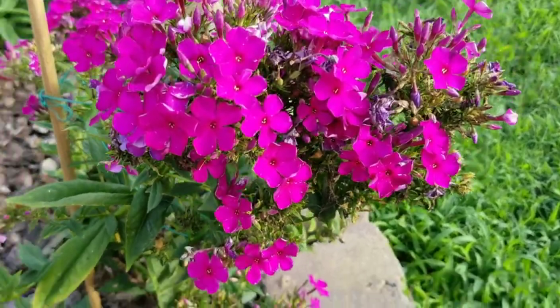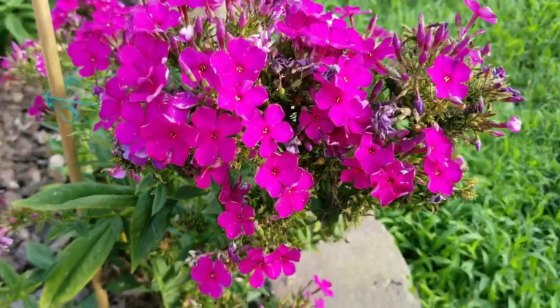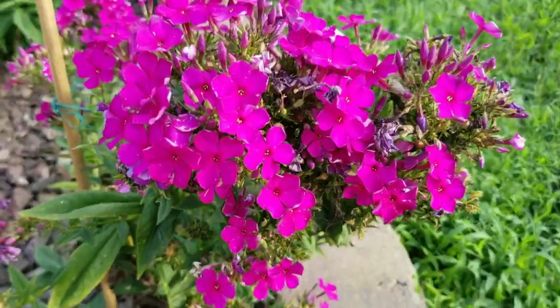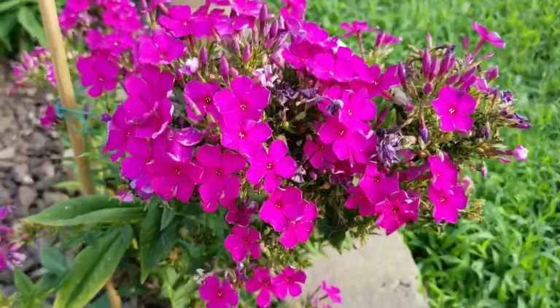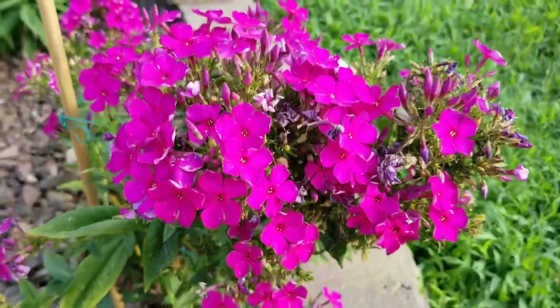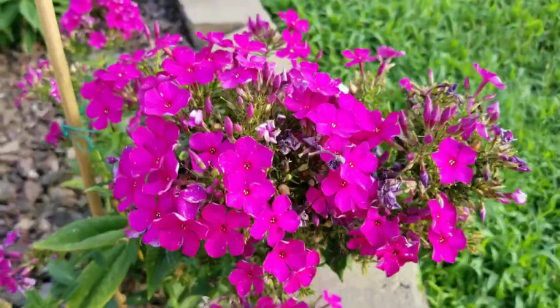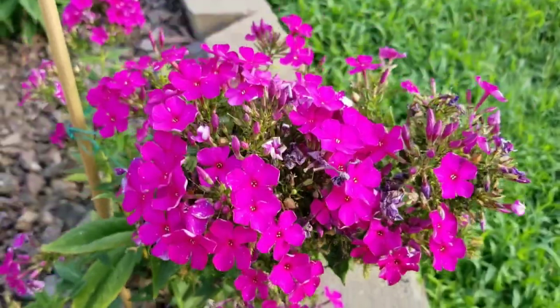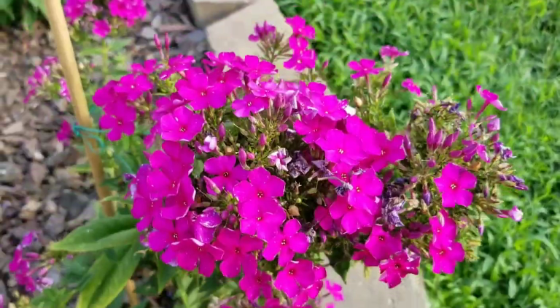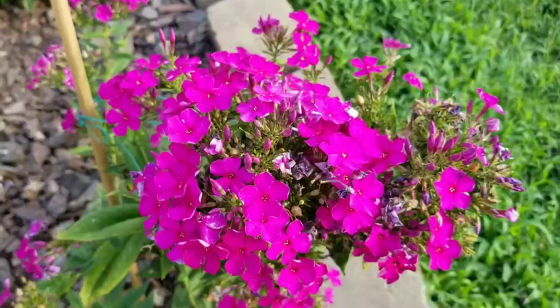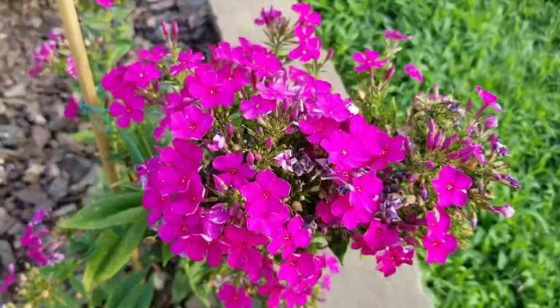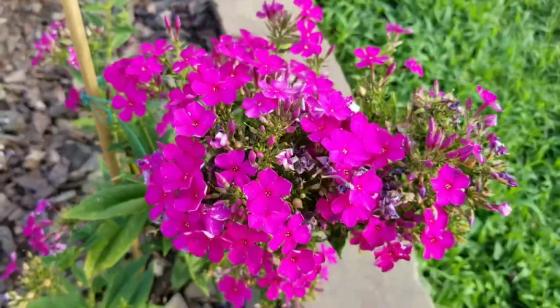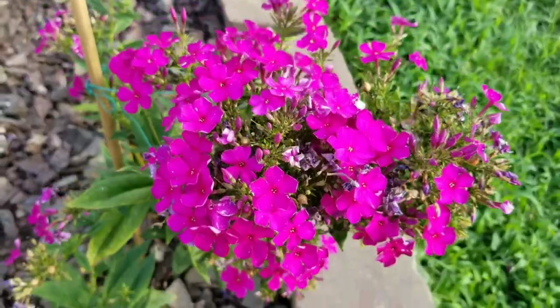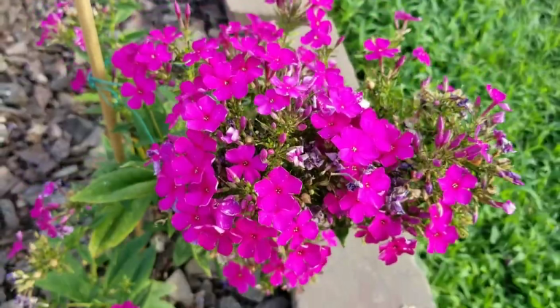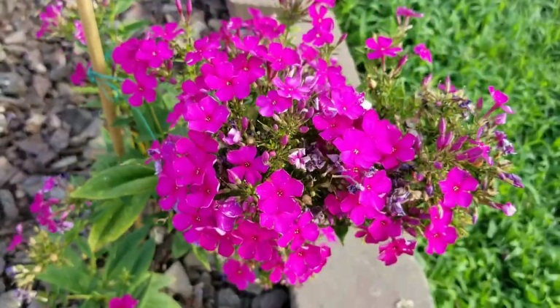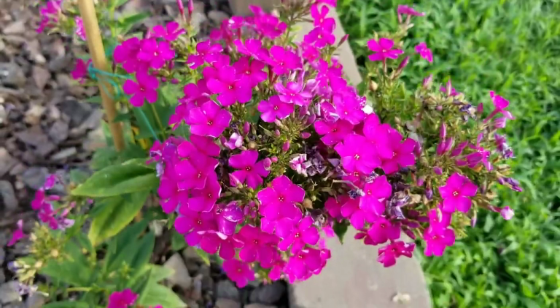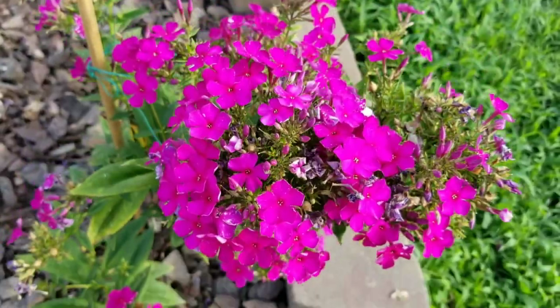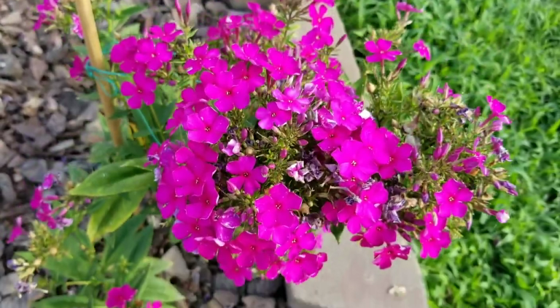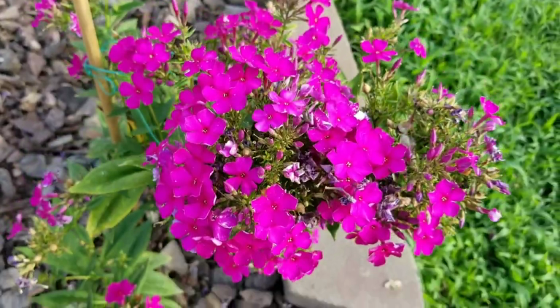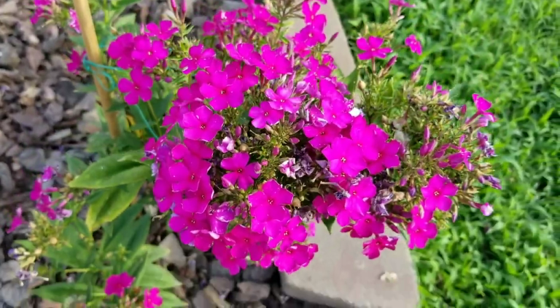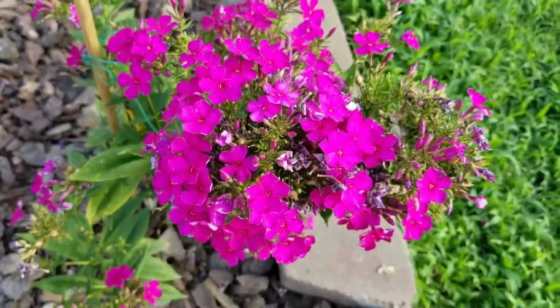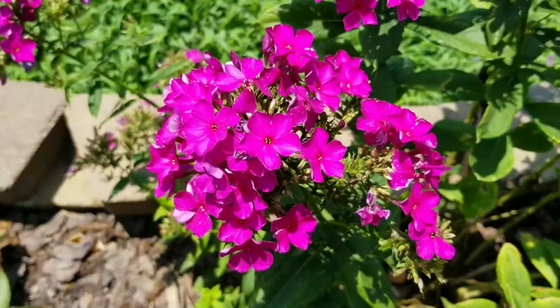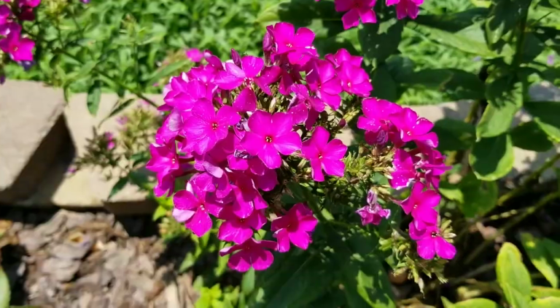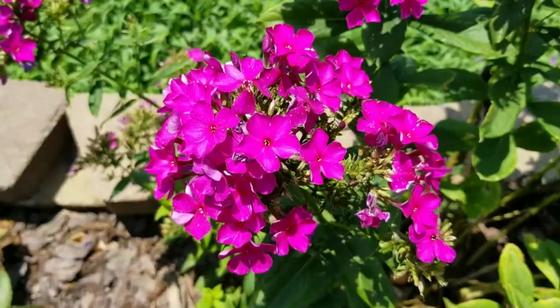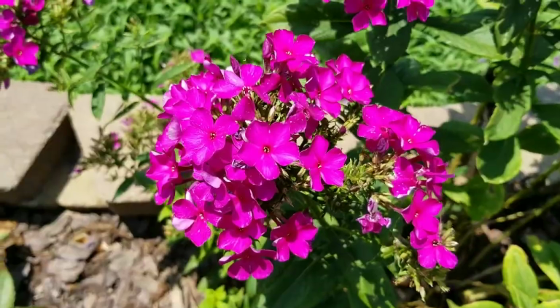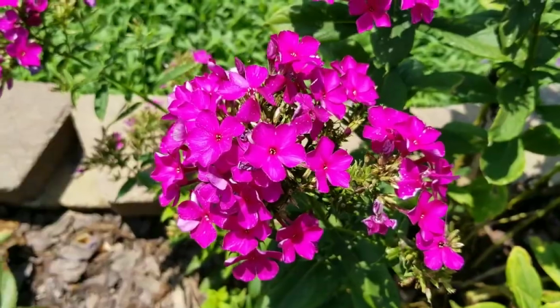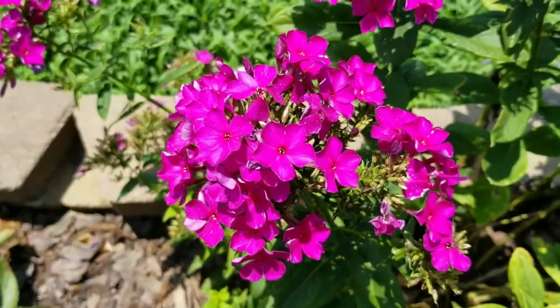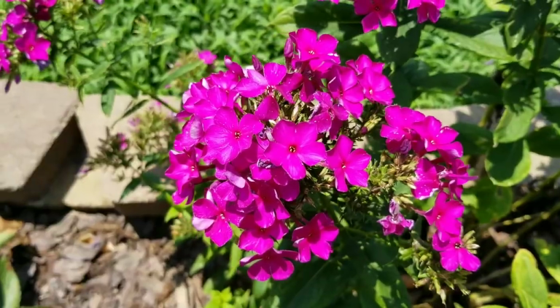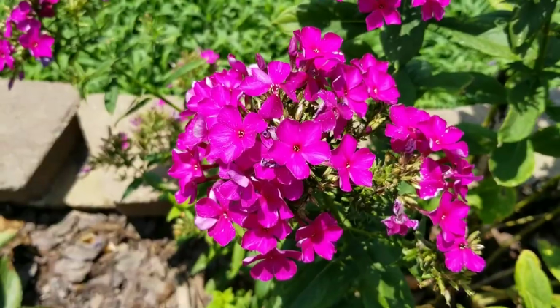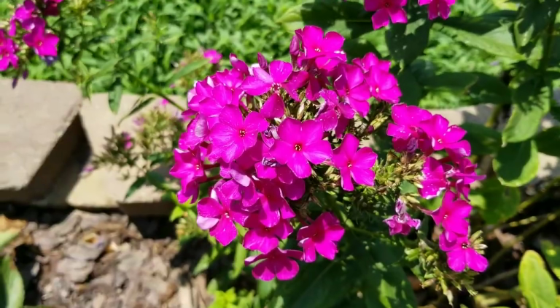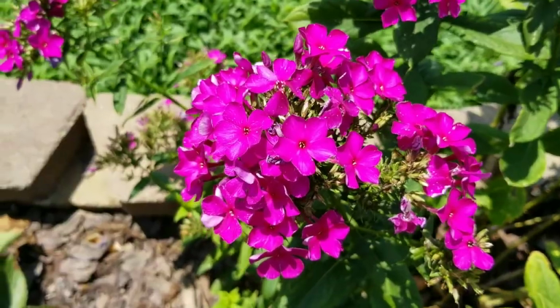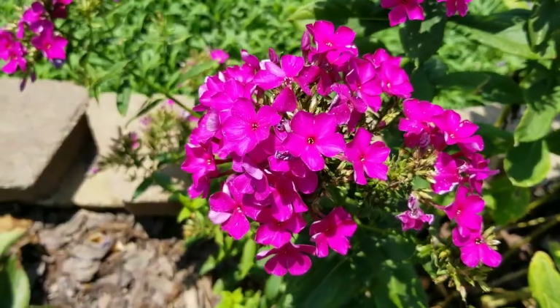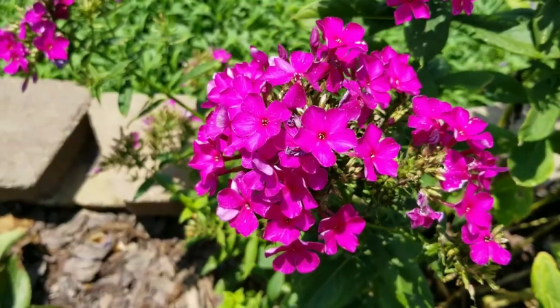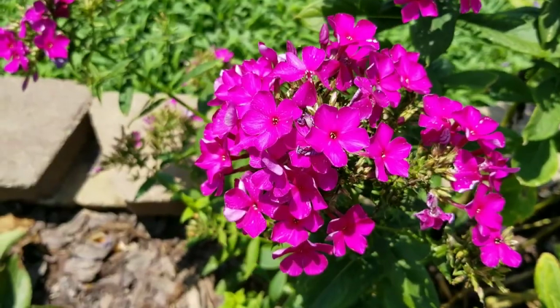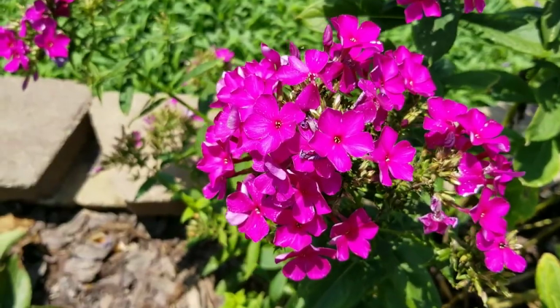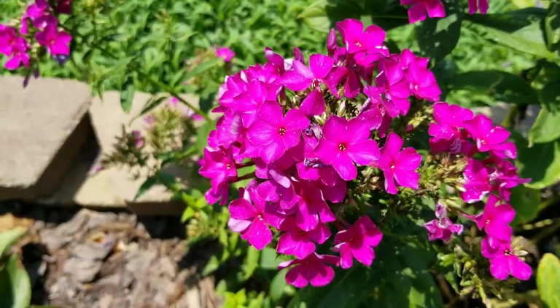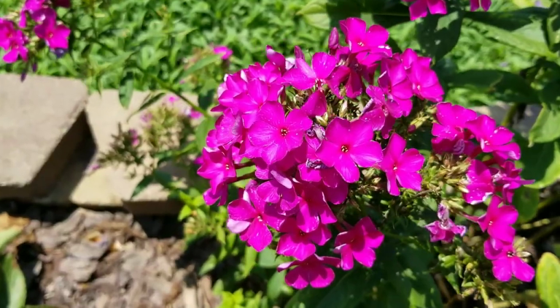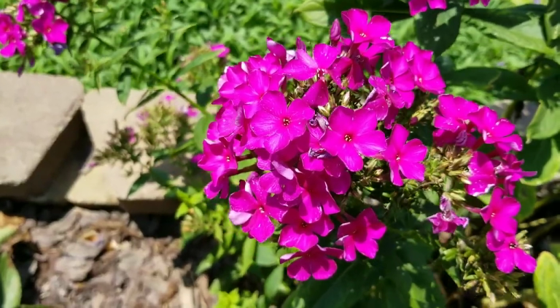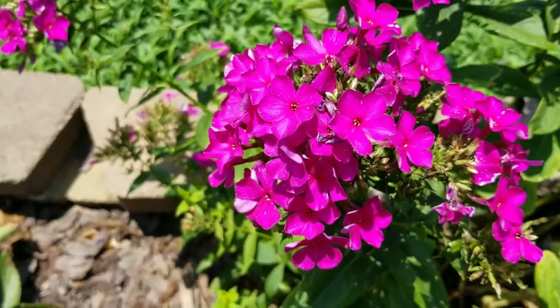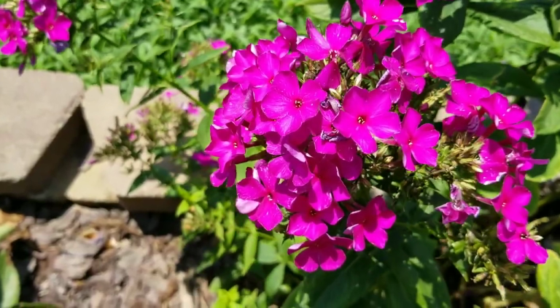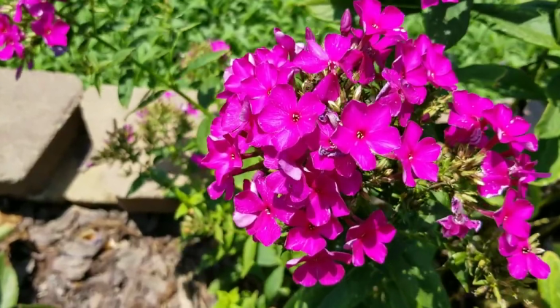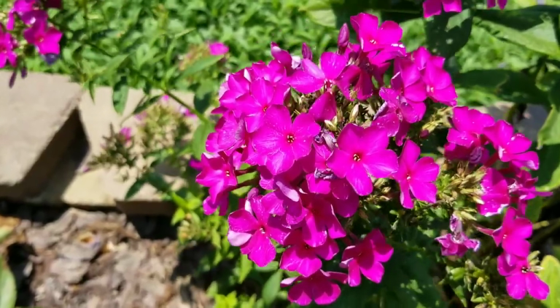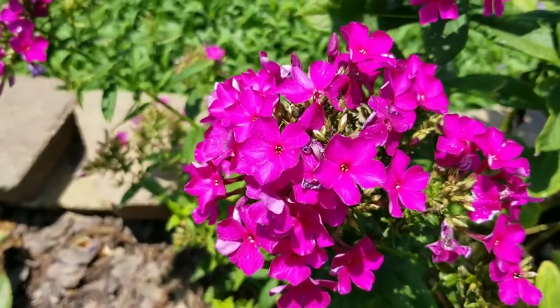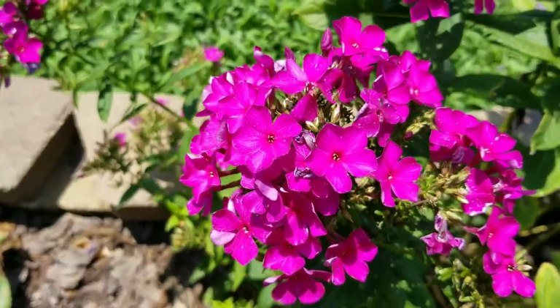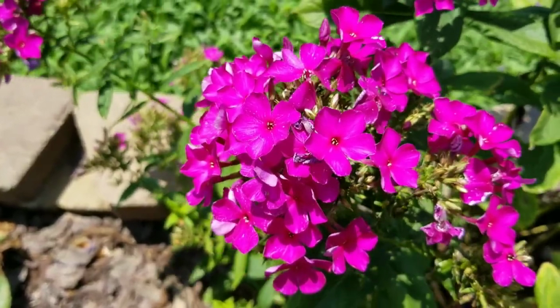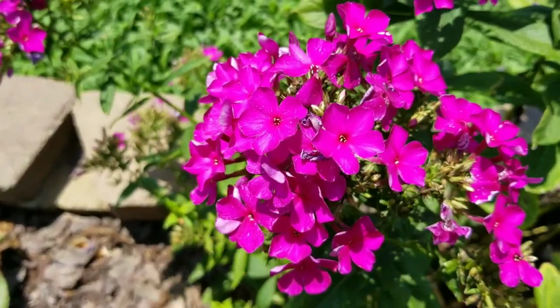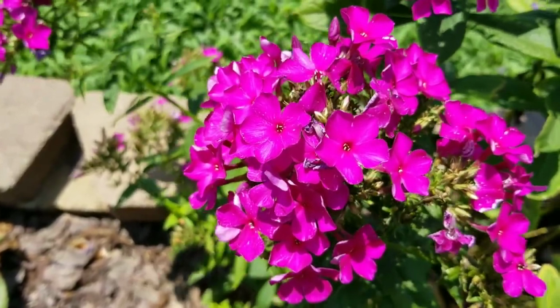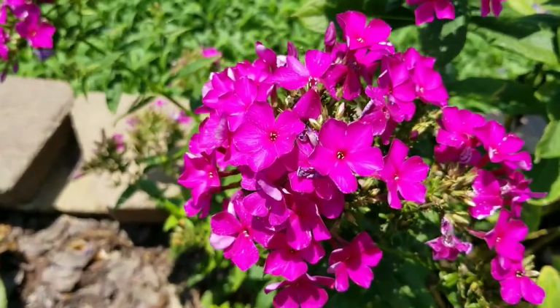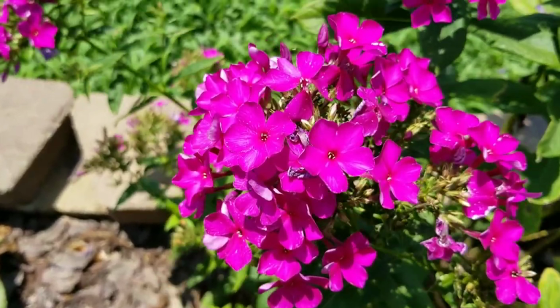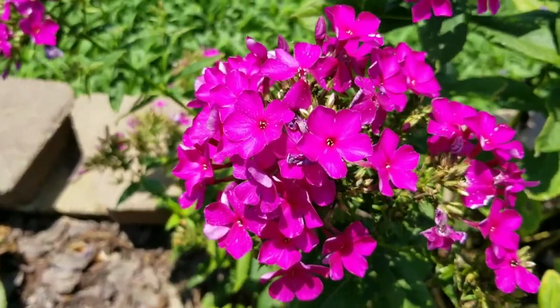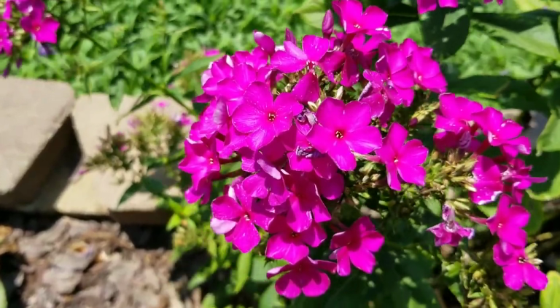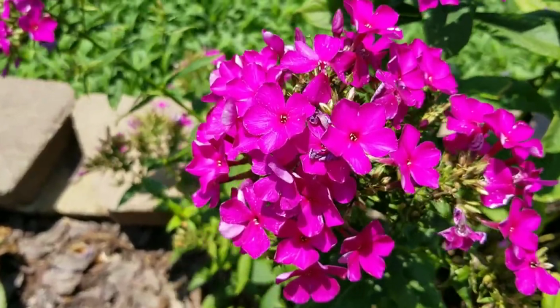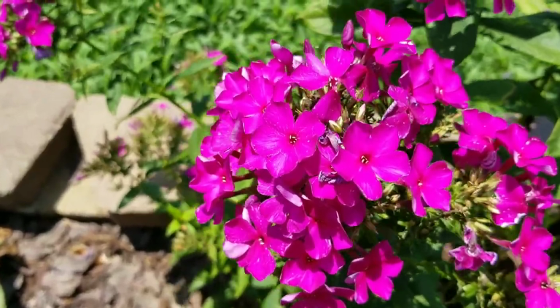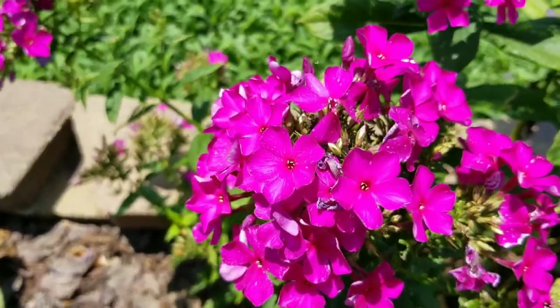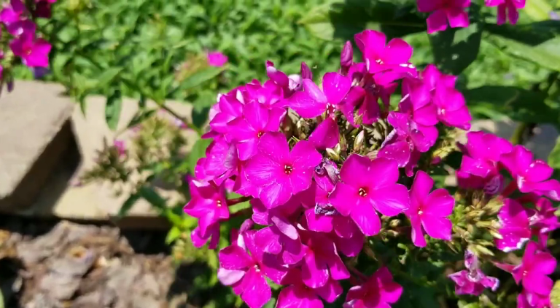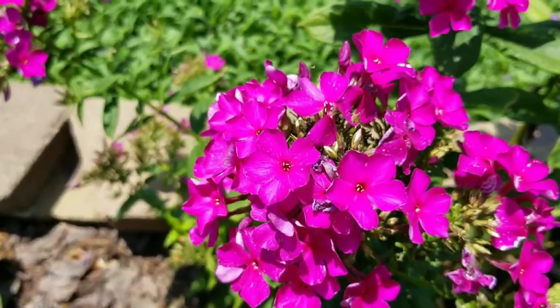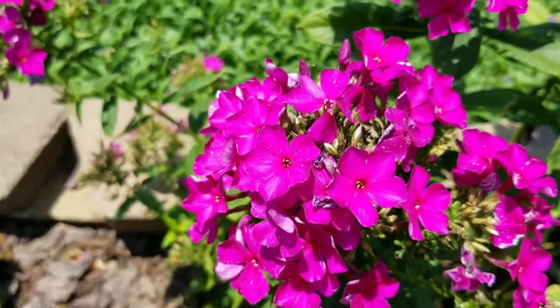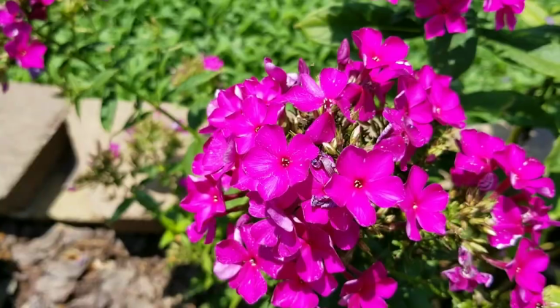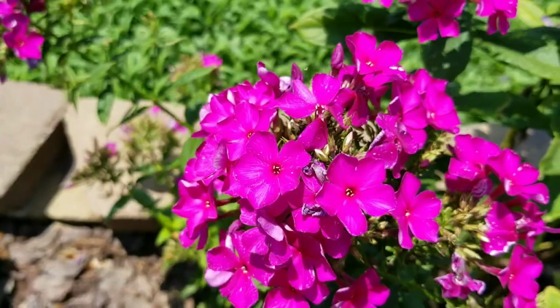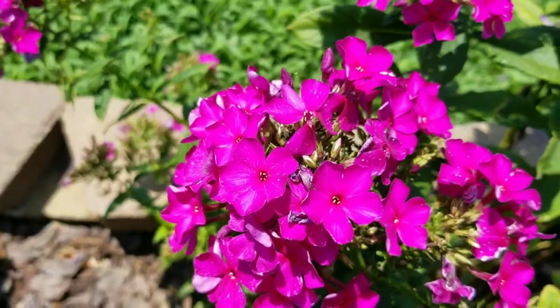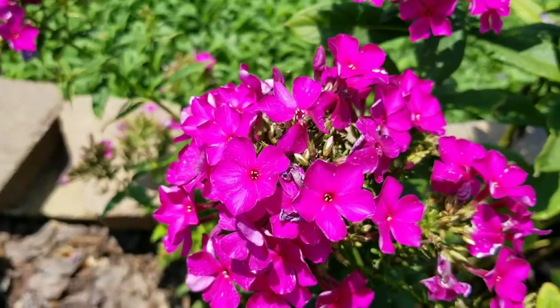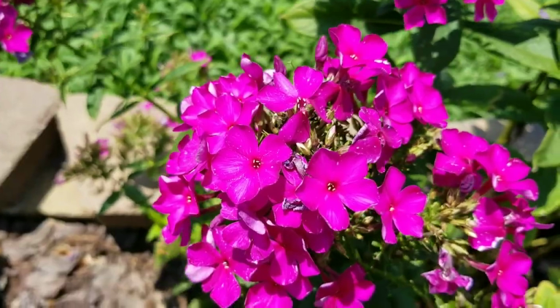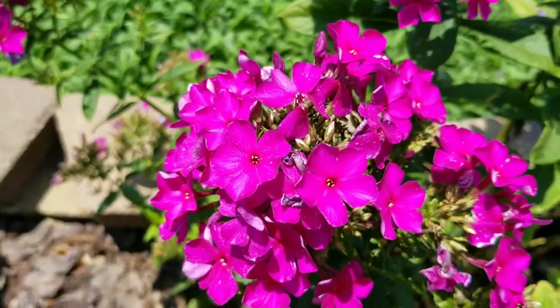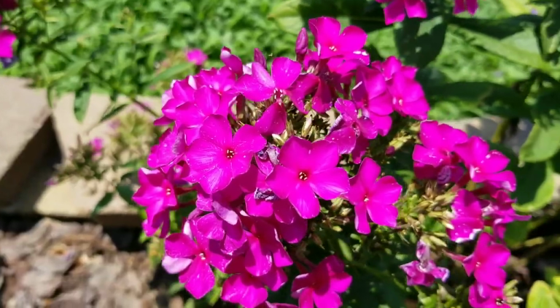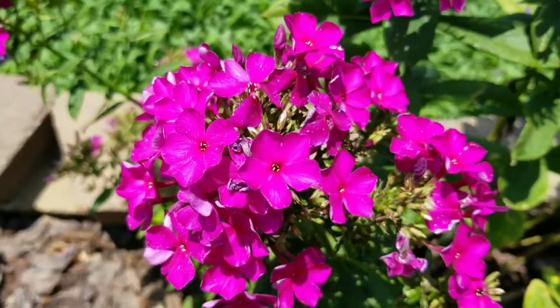Phlox are truly easy to take care of. They're beautiful and they come back every year. So you can grow phlox.